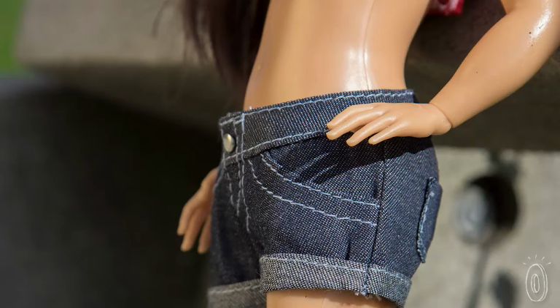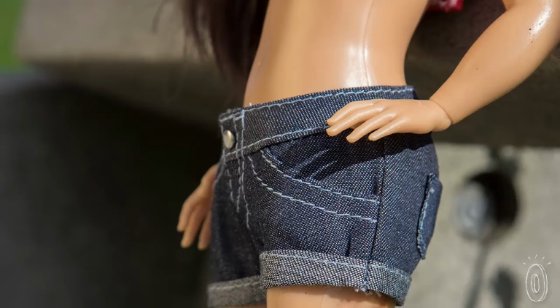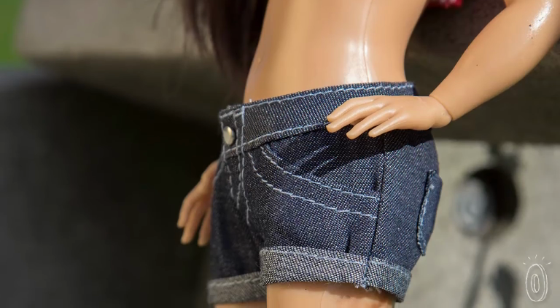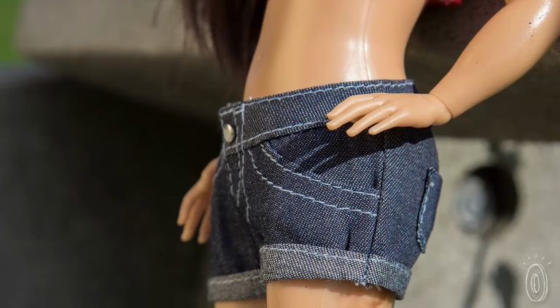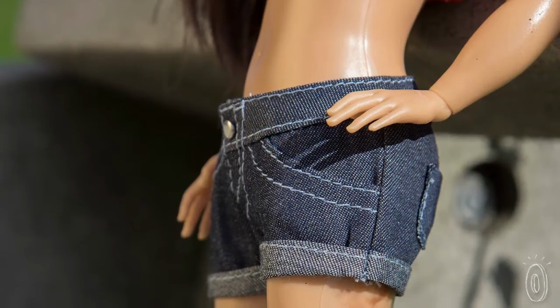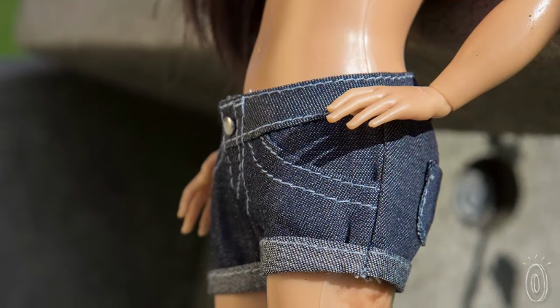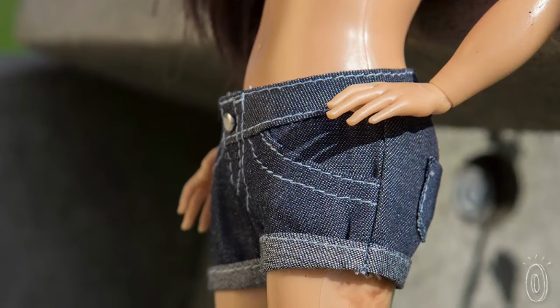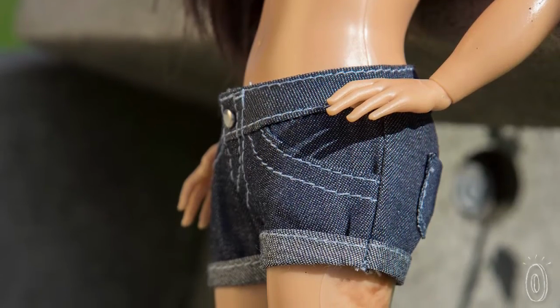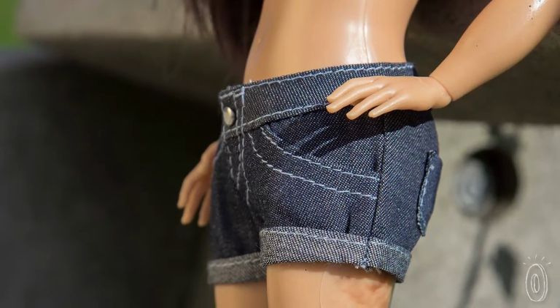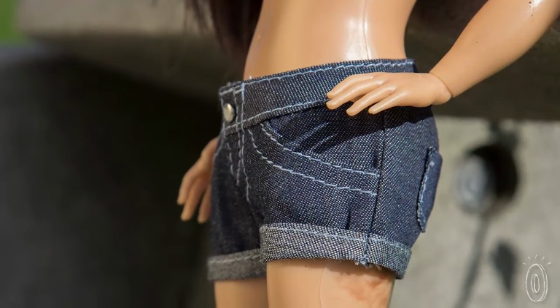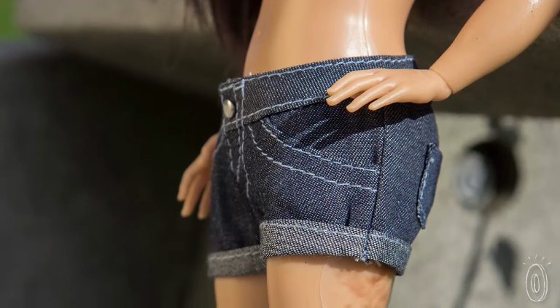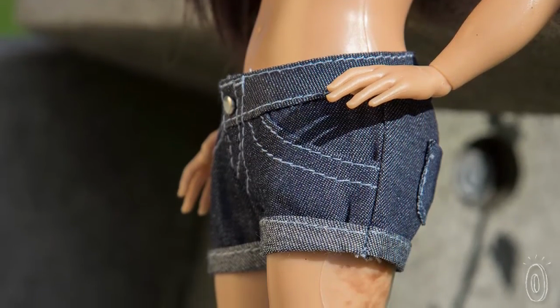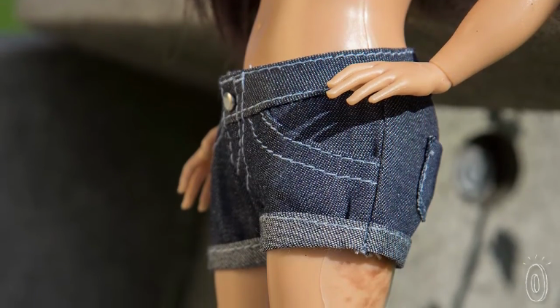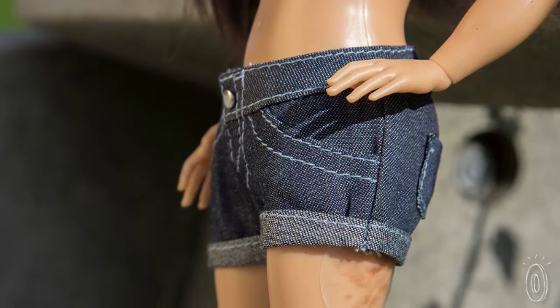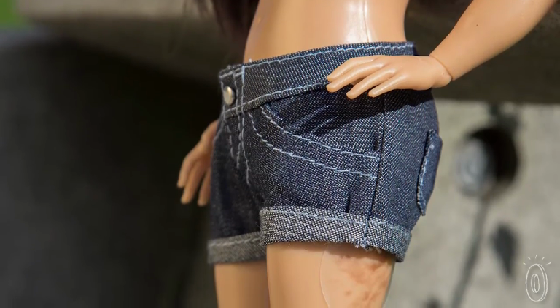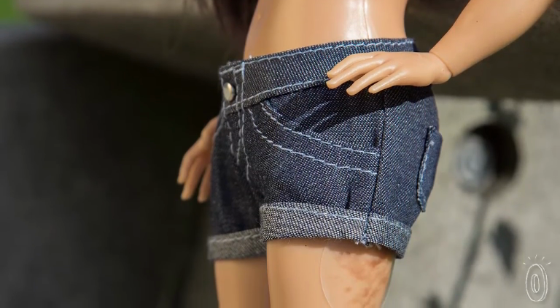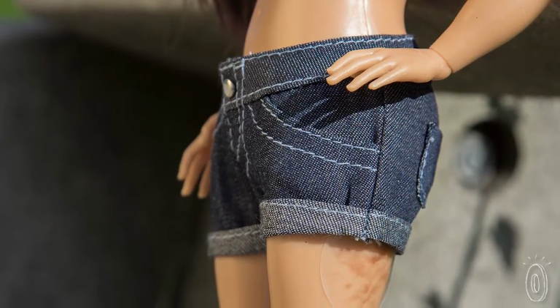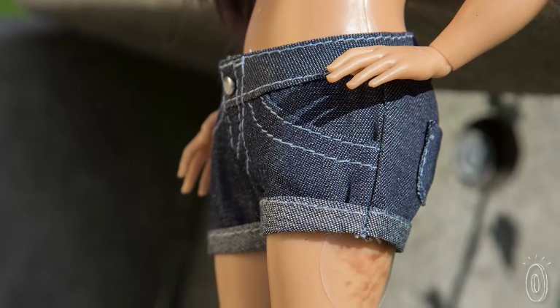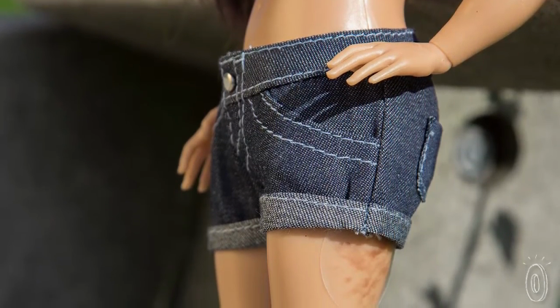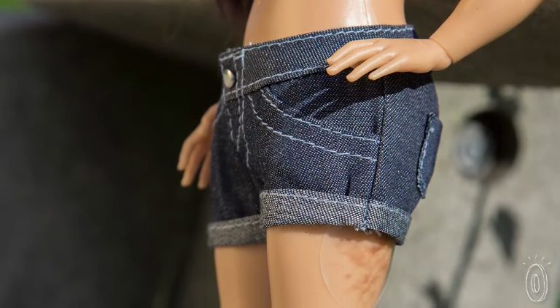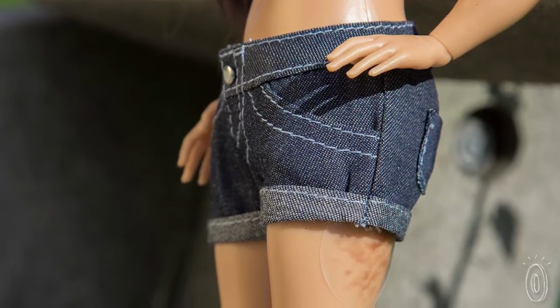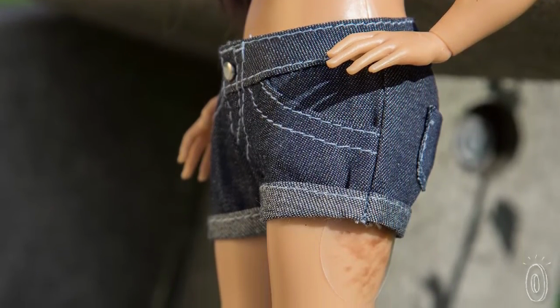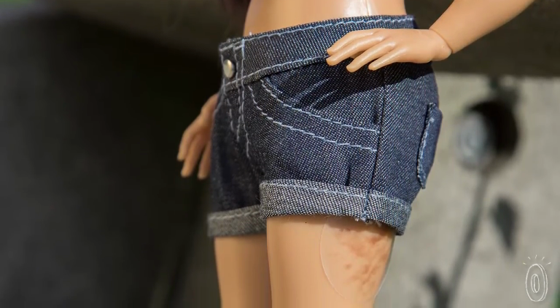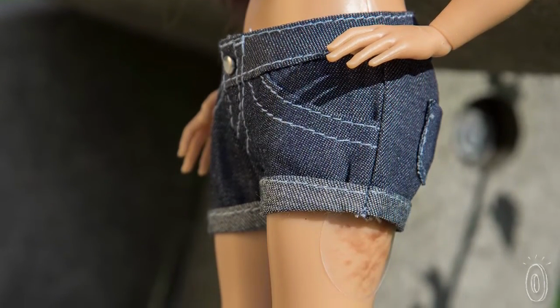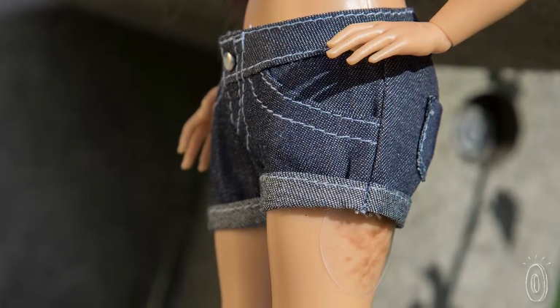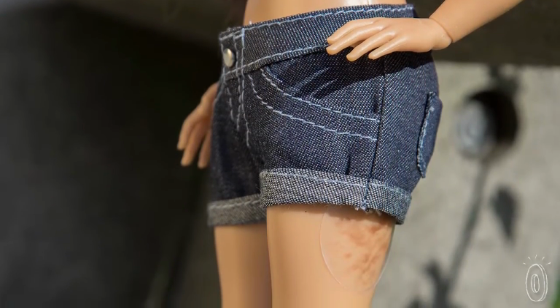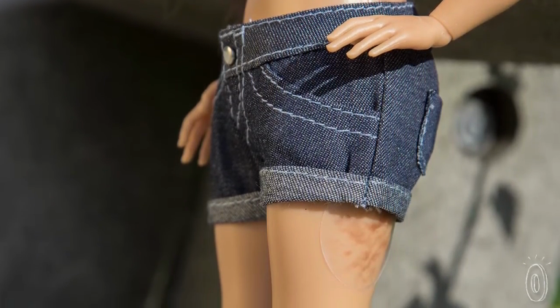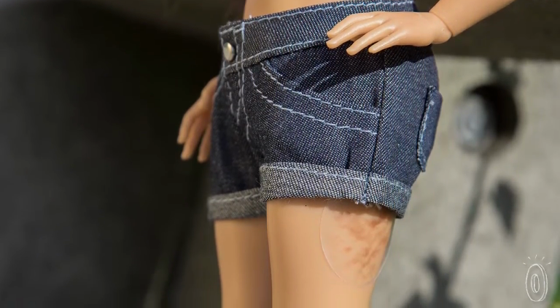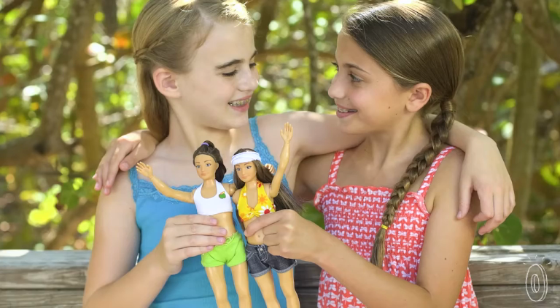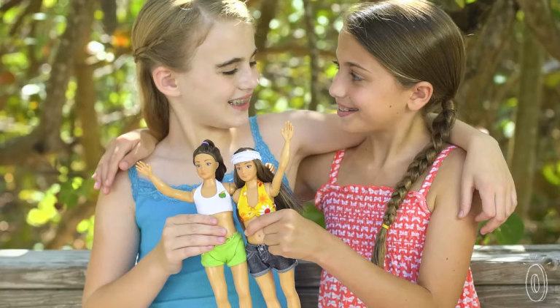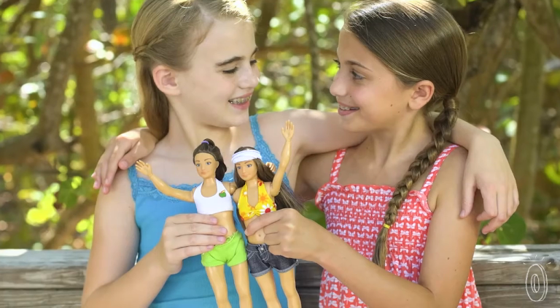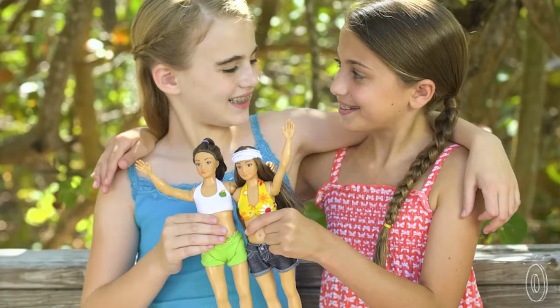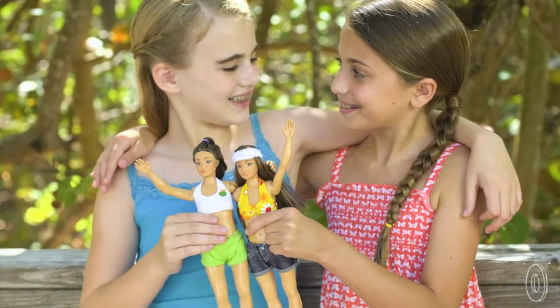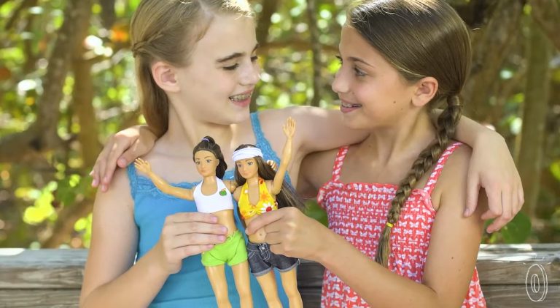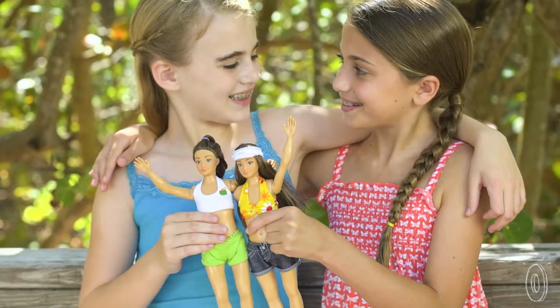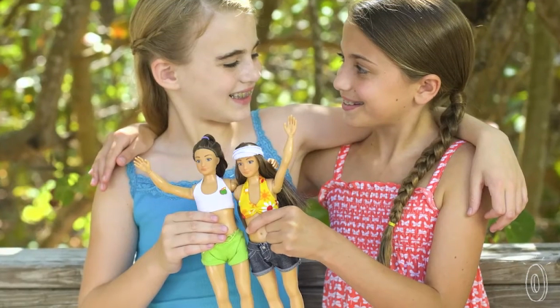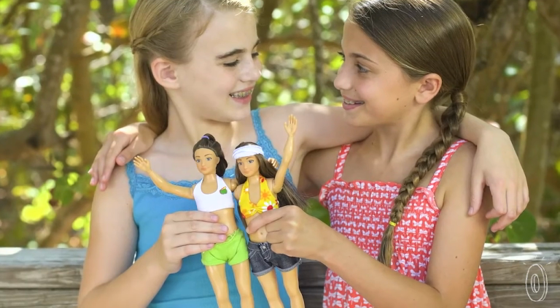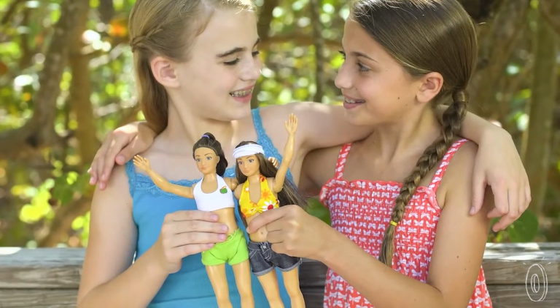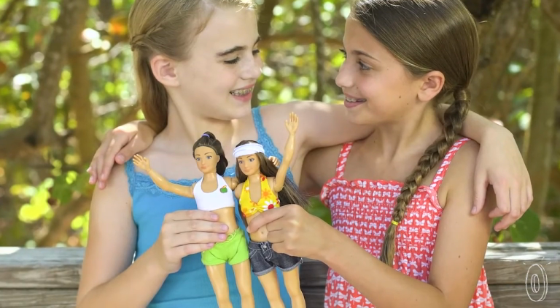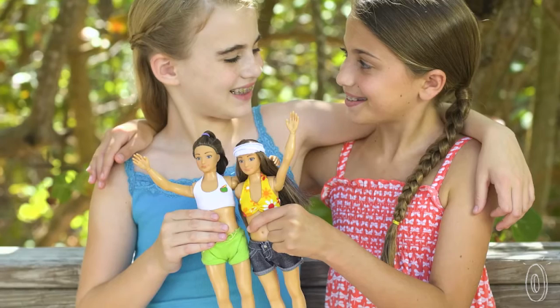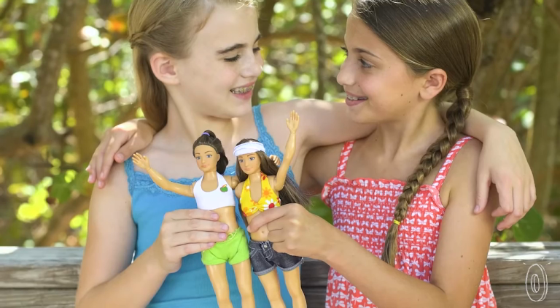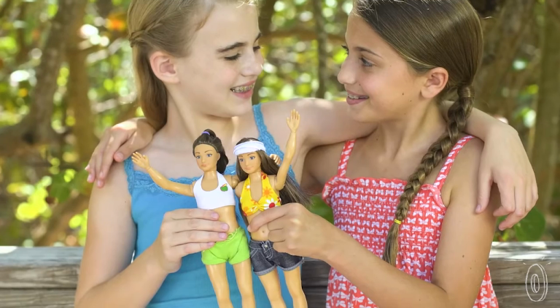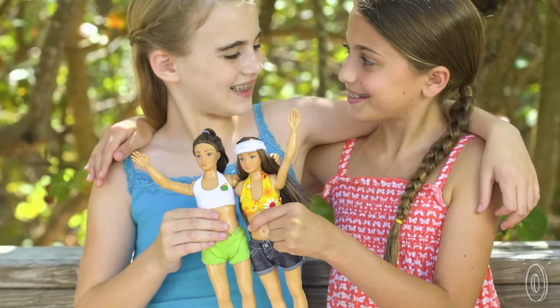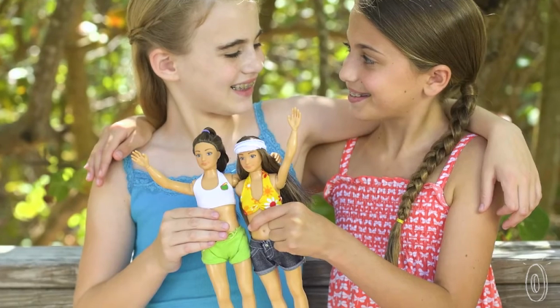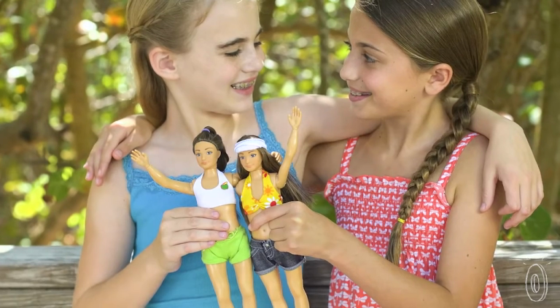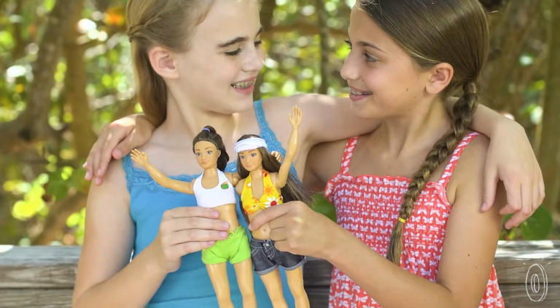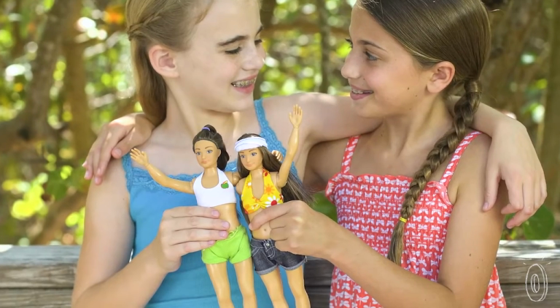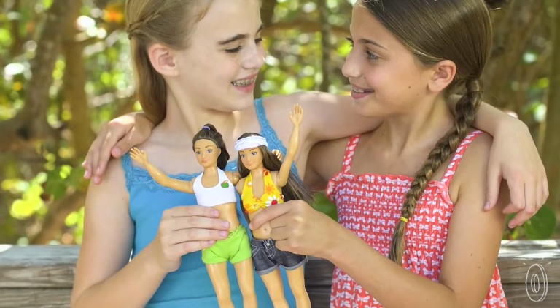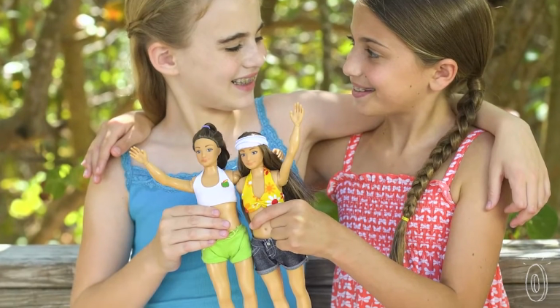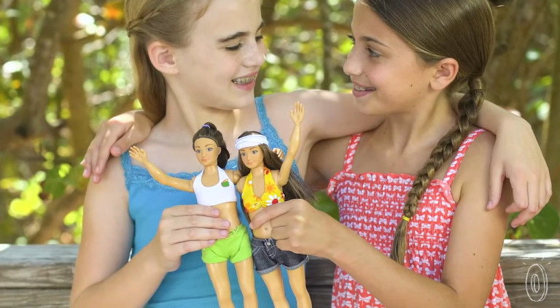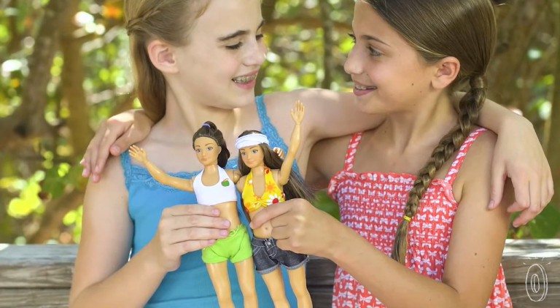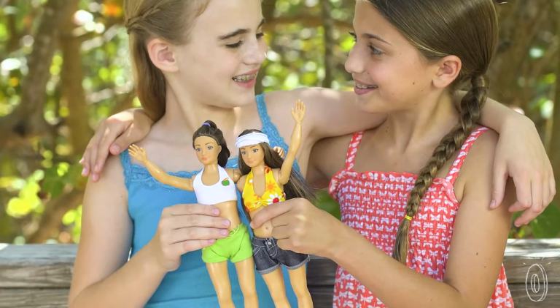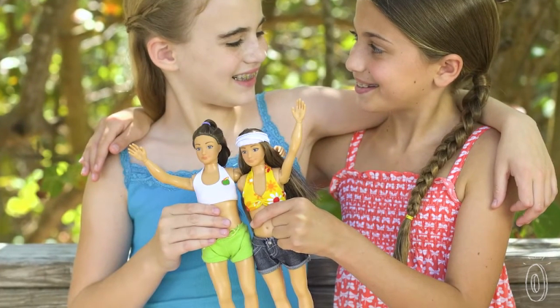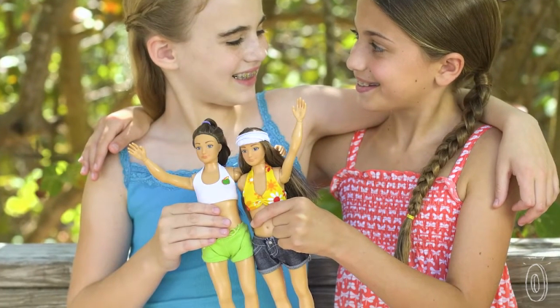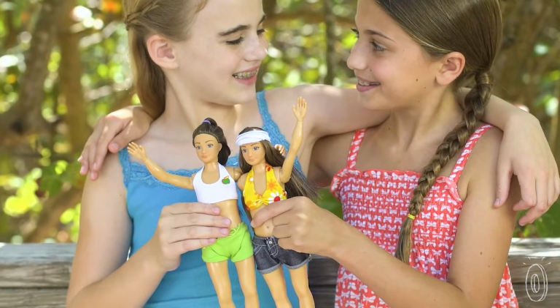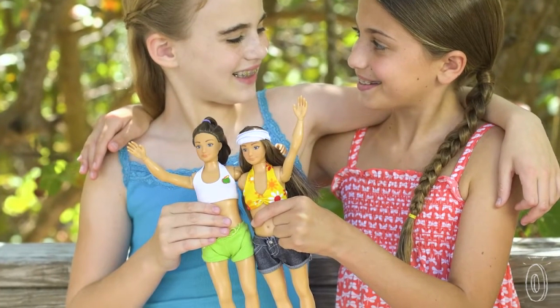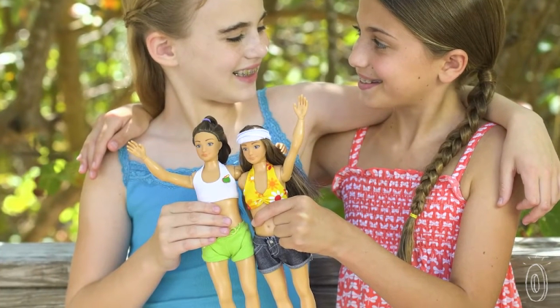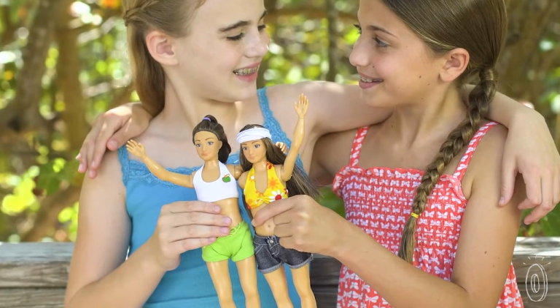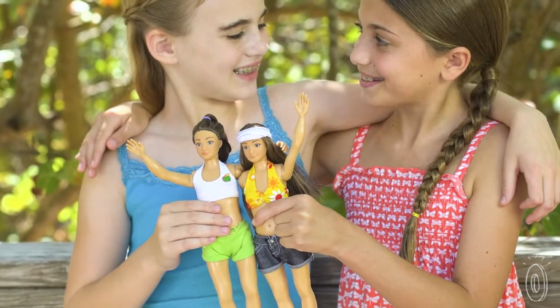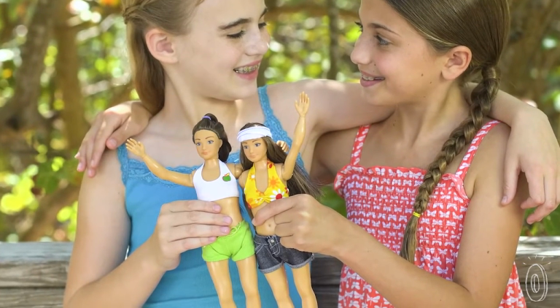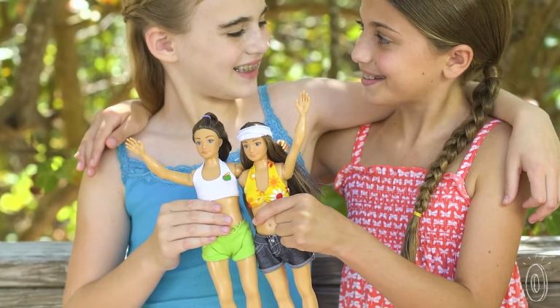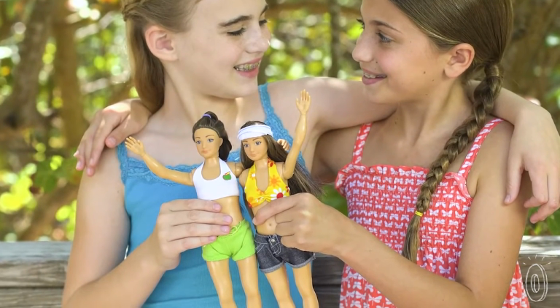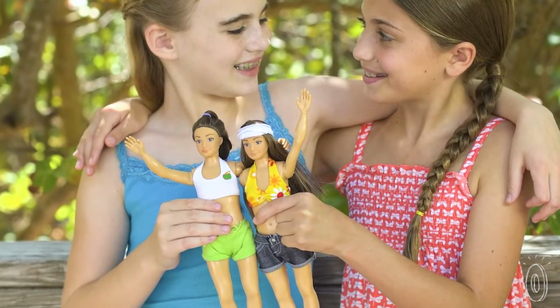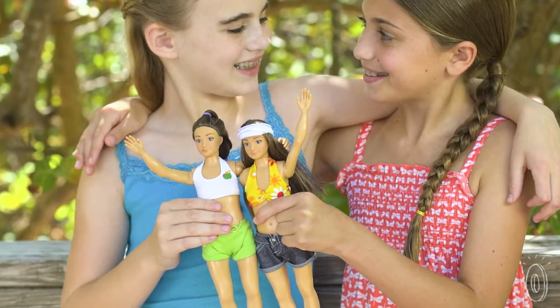These dolls help celebrate what everyday people look like and help remind kids and grown-ups alike that every body is a beautiful one.